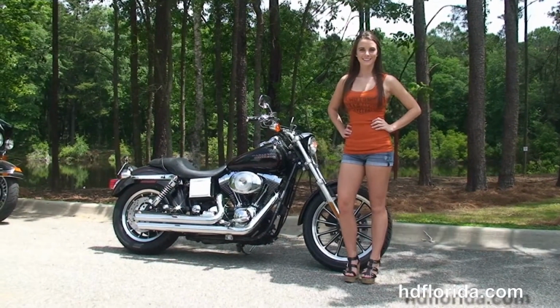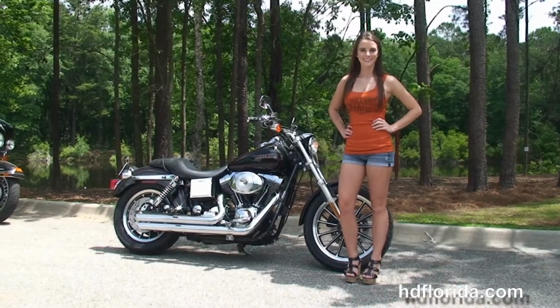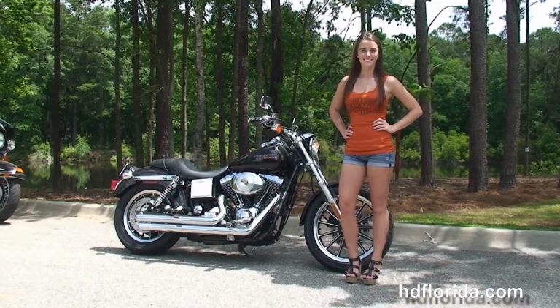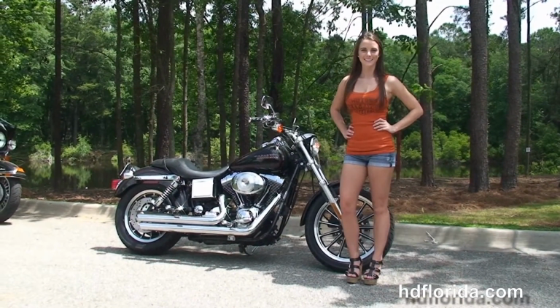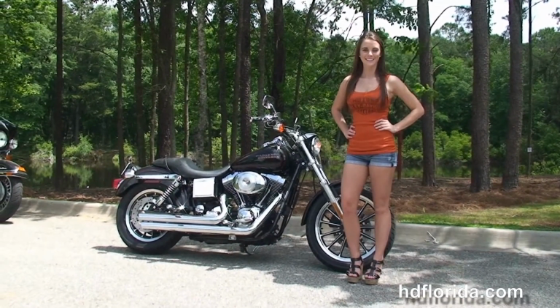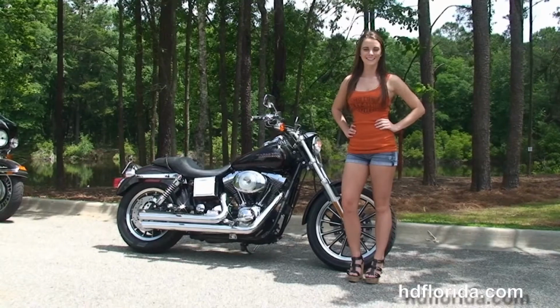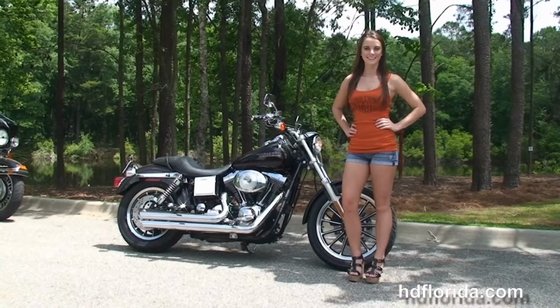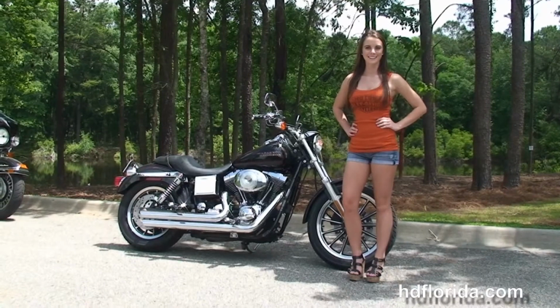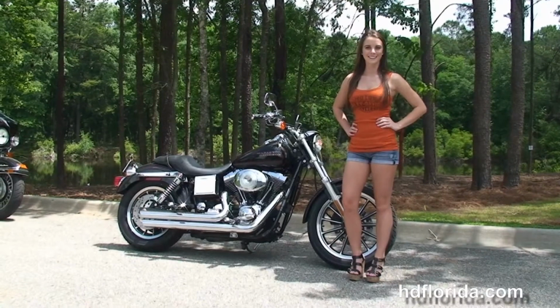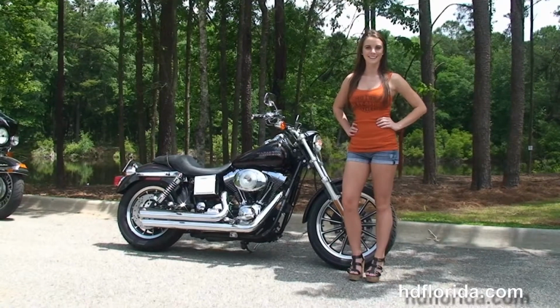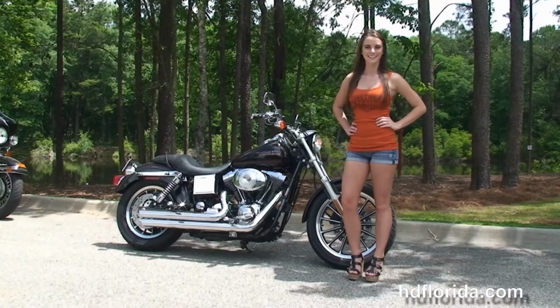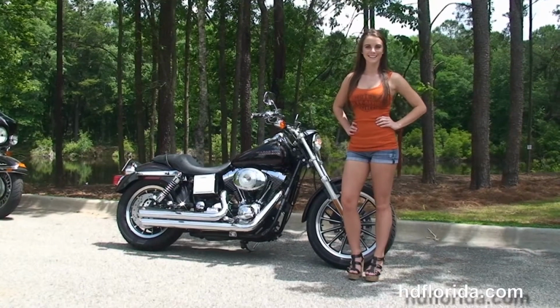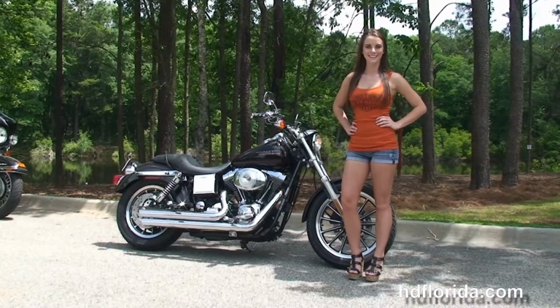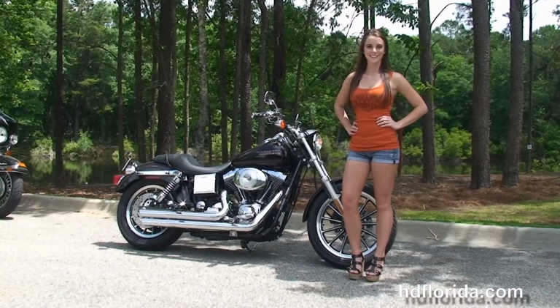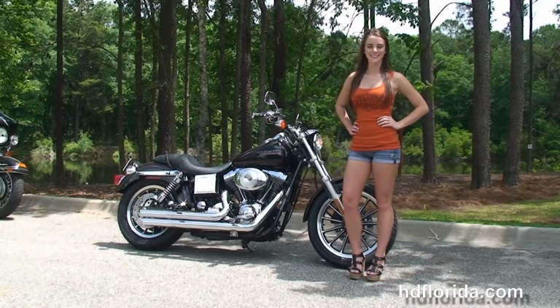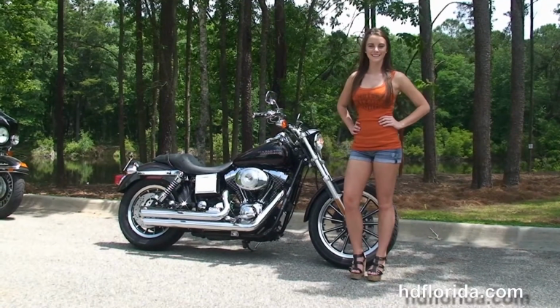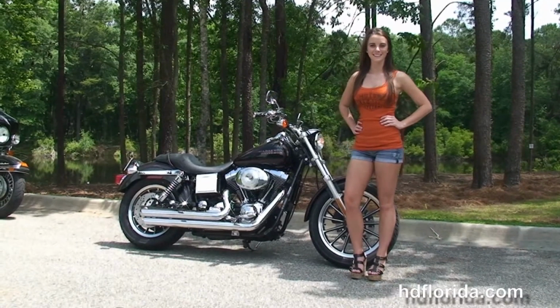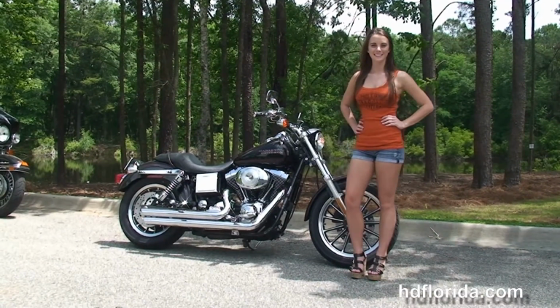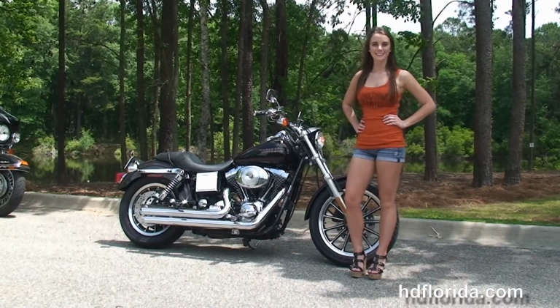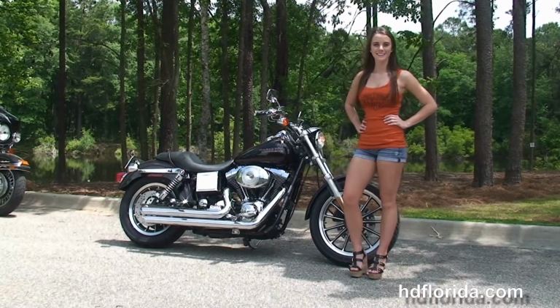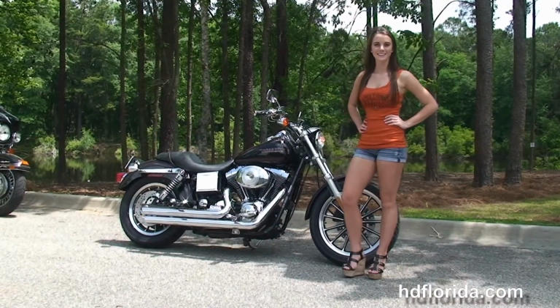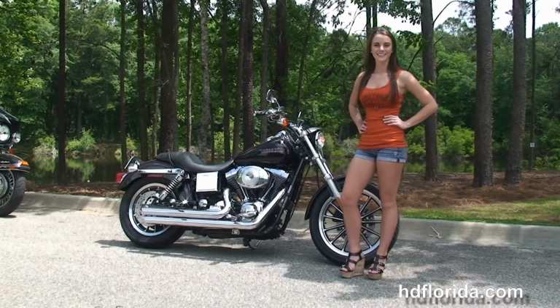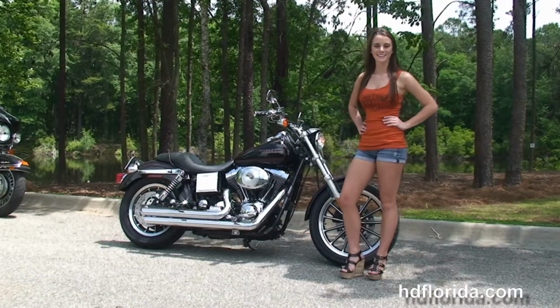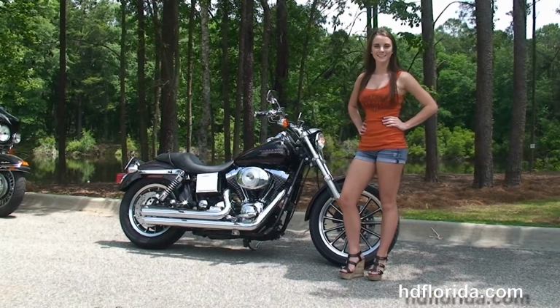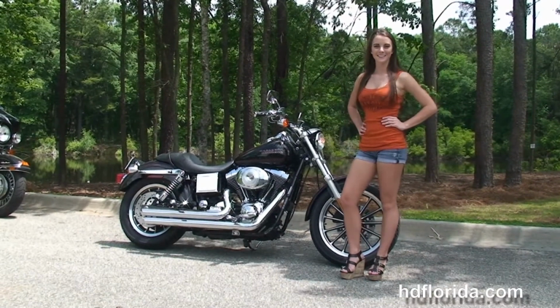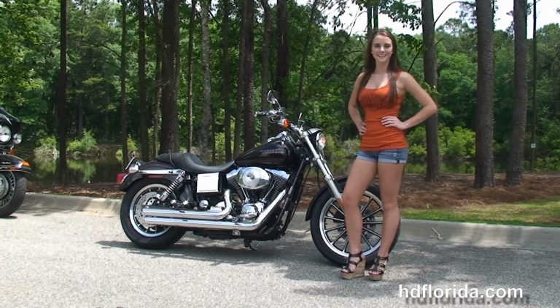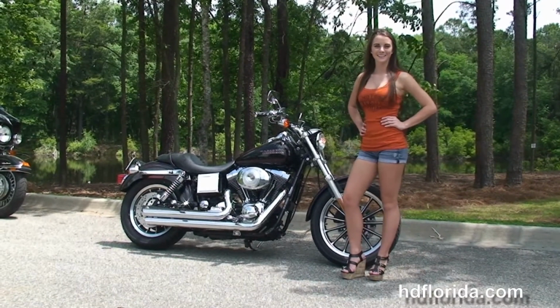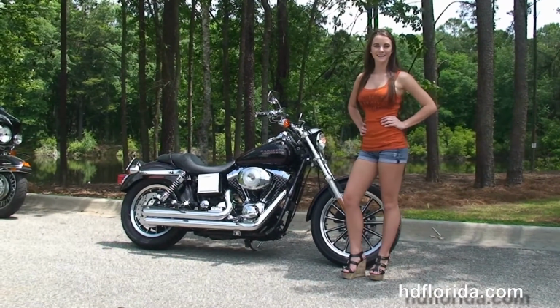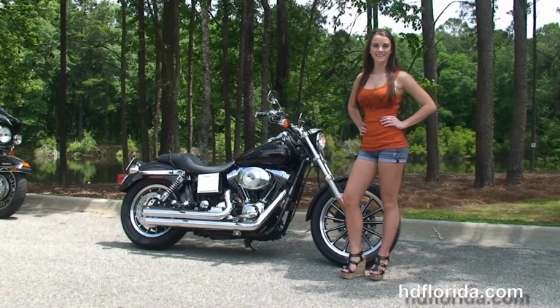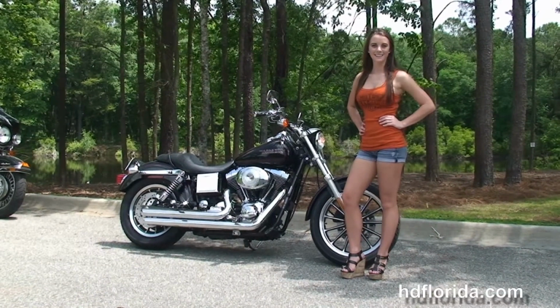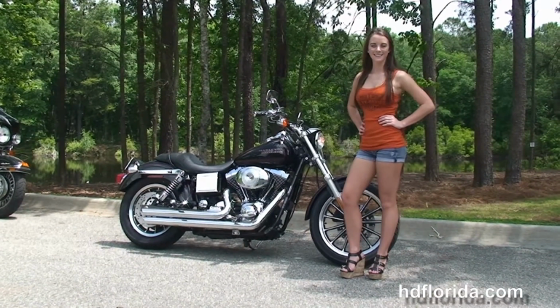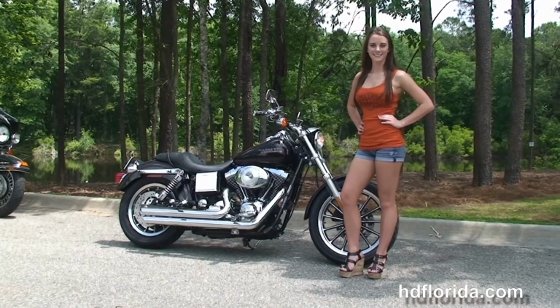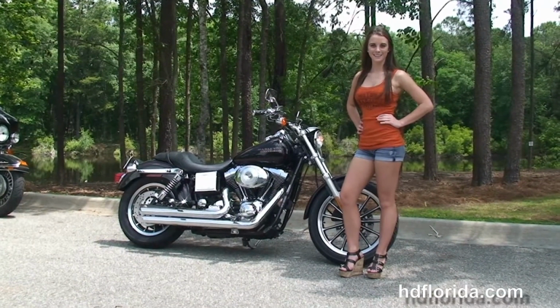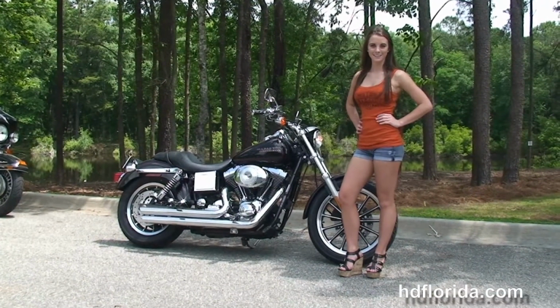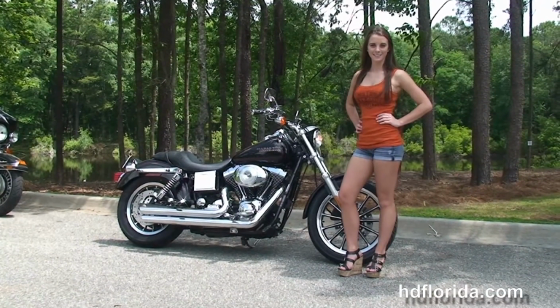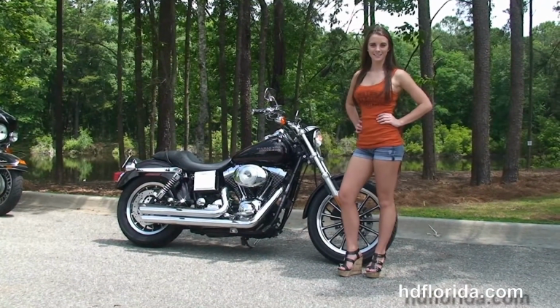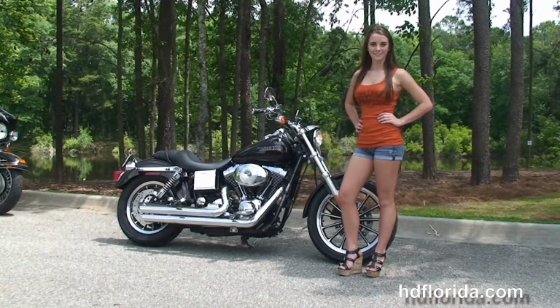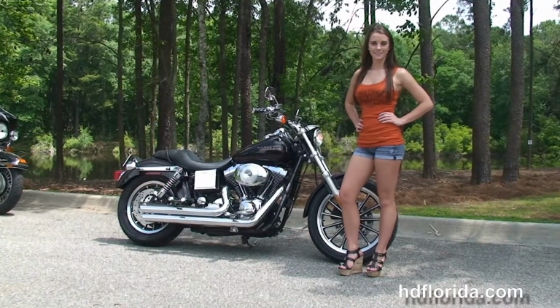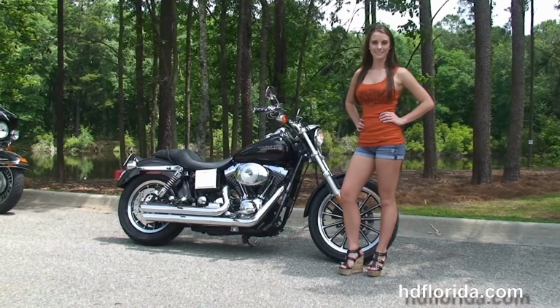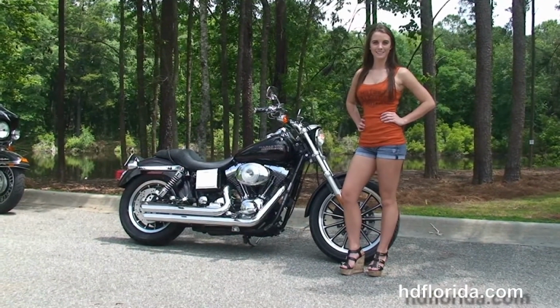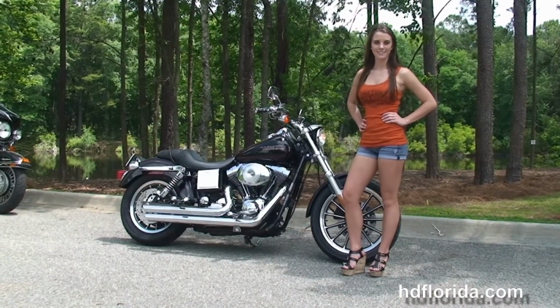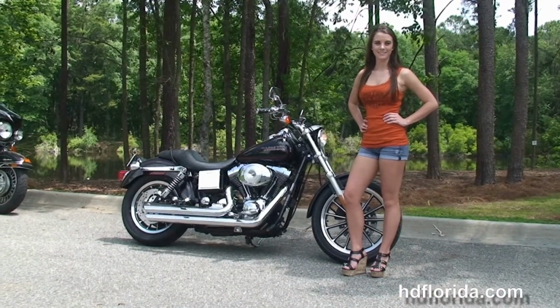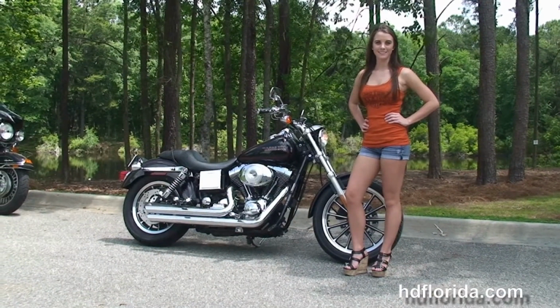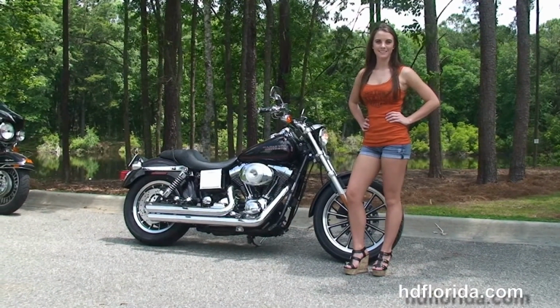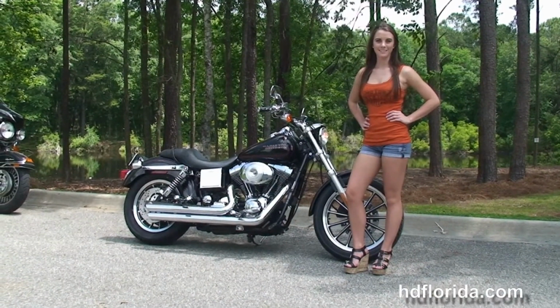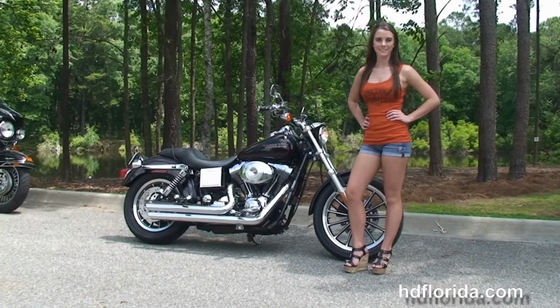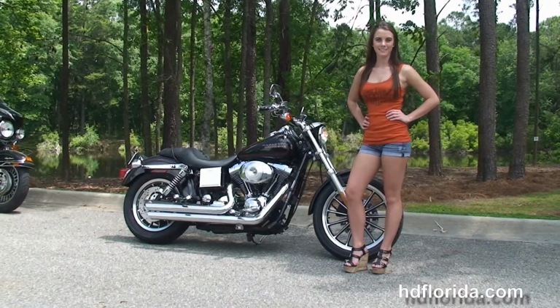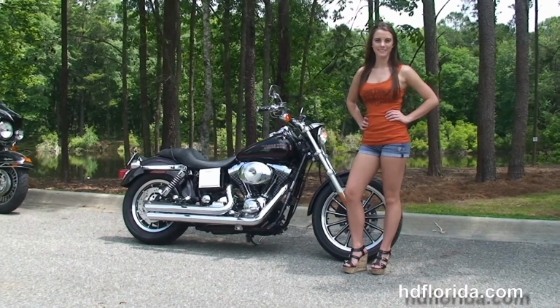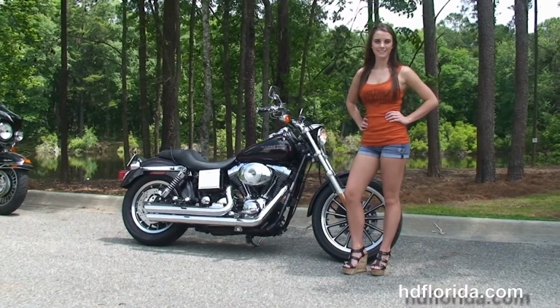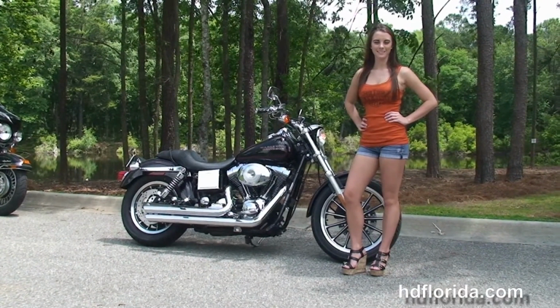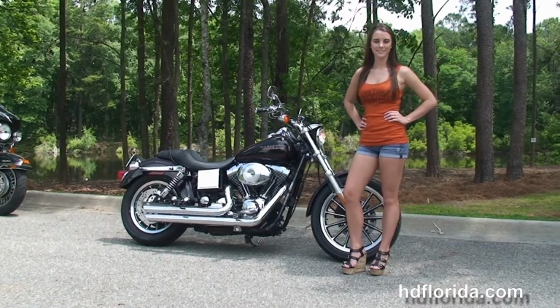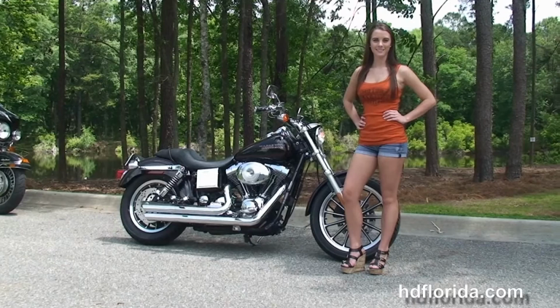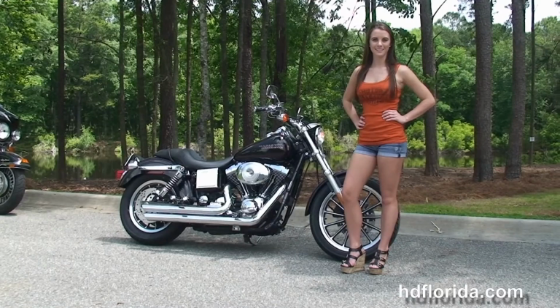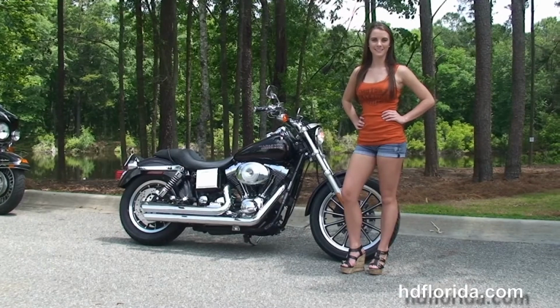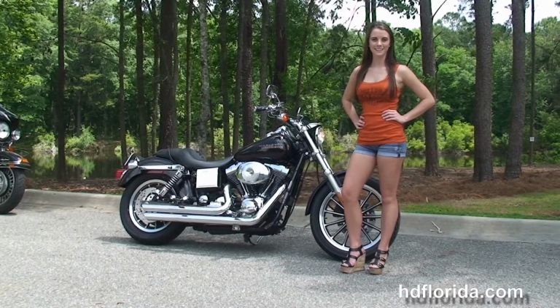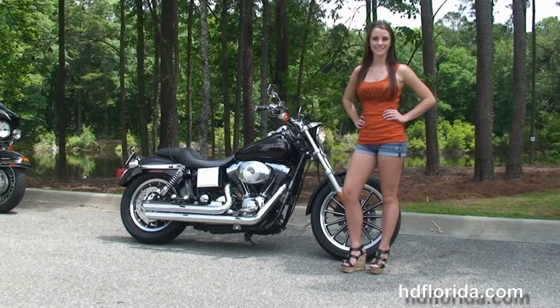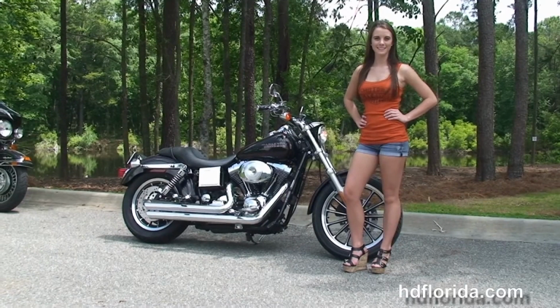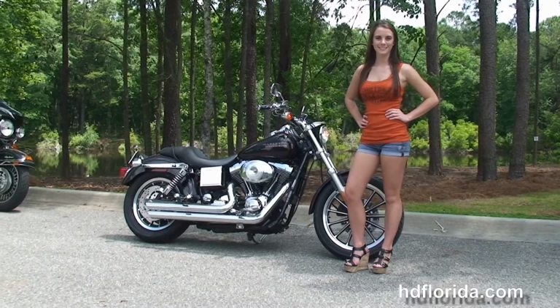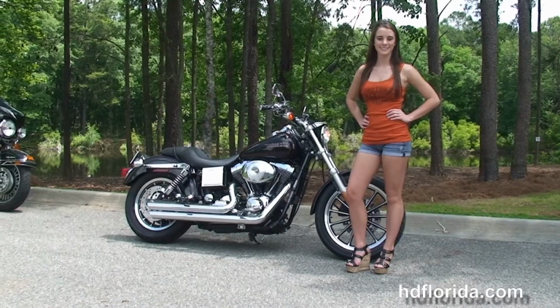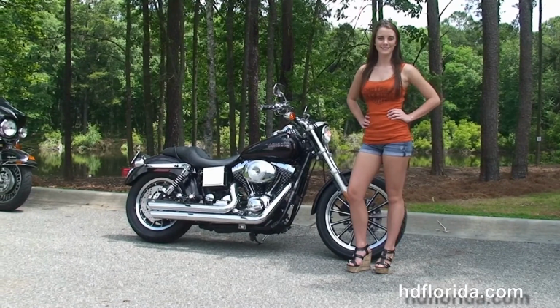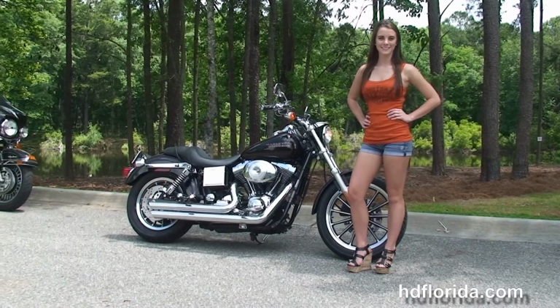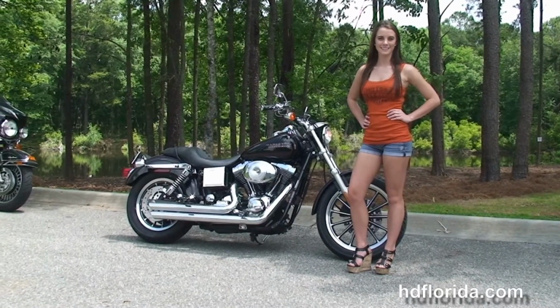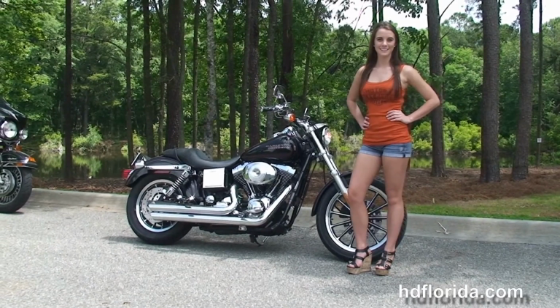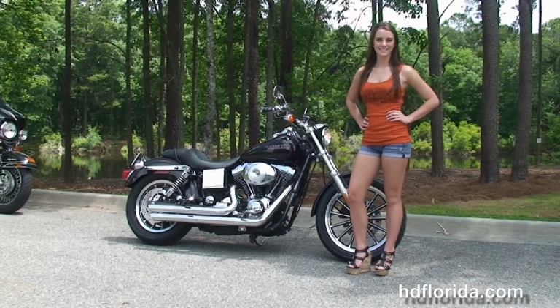We are rated number one in customer service and have over 1,200 new and previously enjoyed motorcycles for you to choose from, and we ship used bikes anywhere in the world.